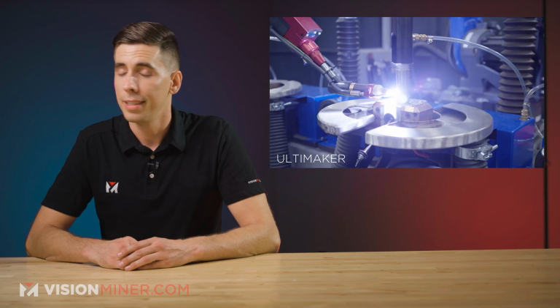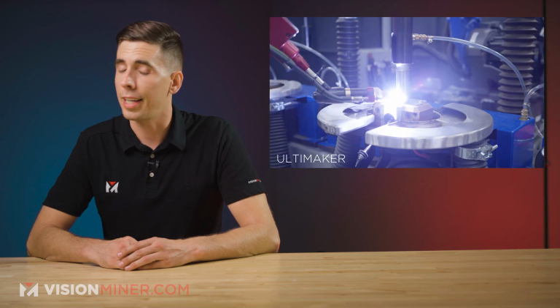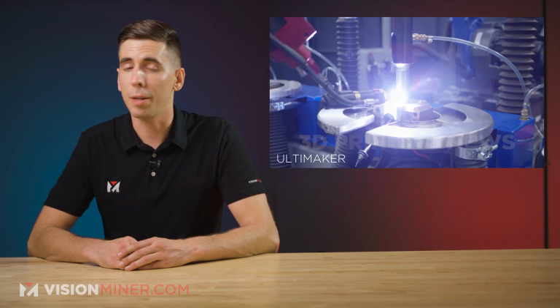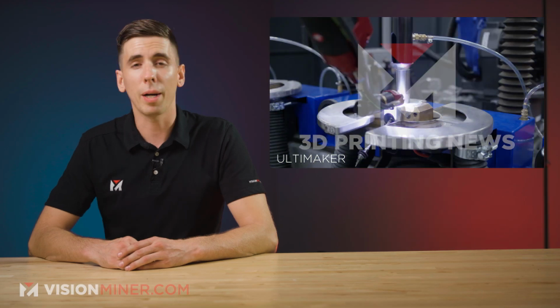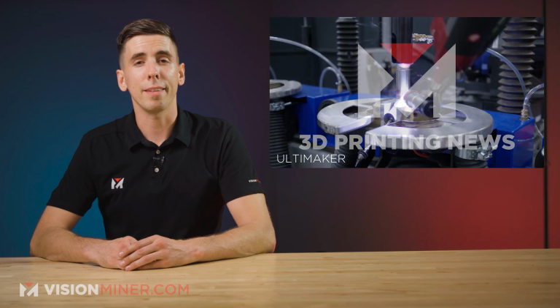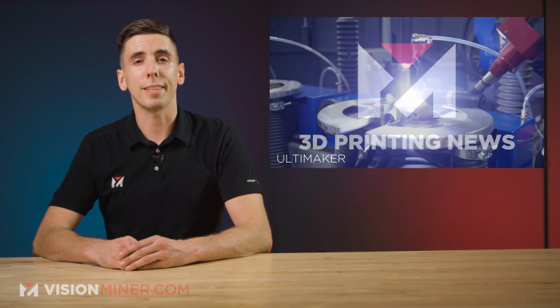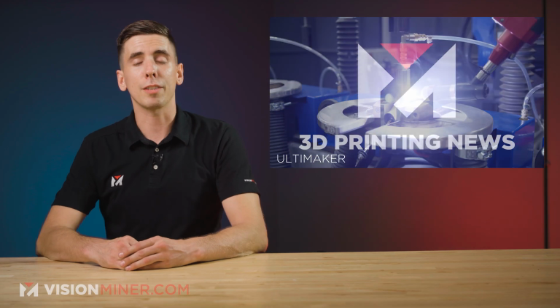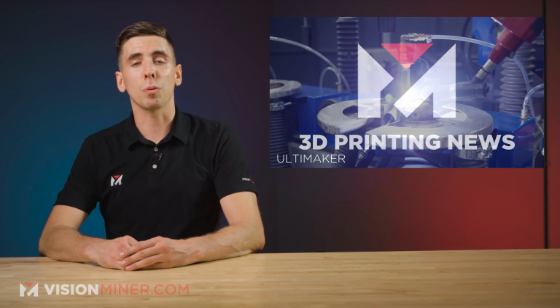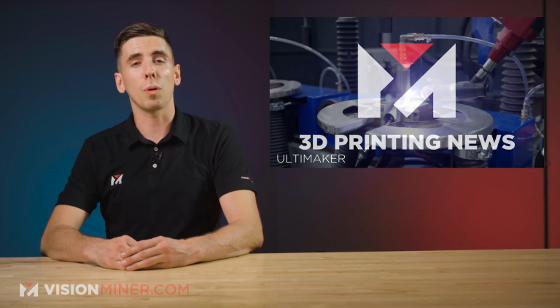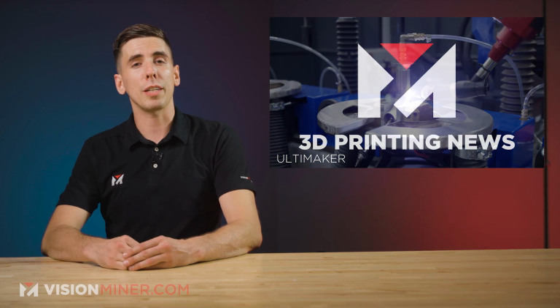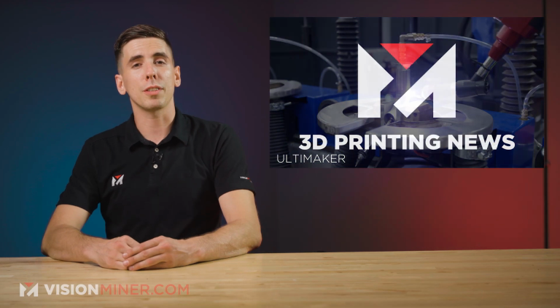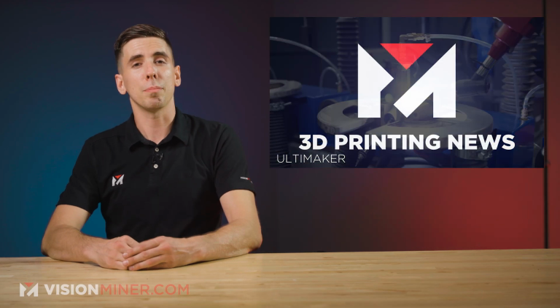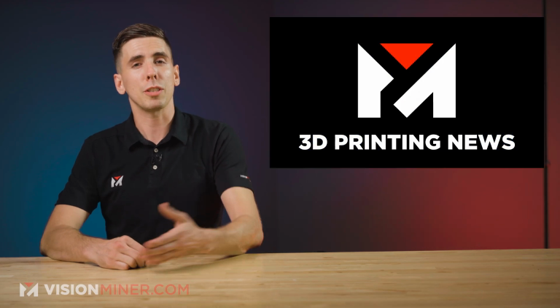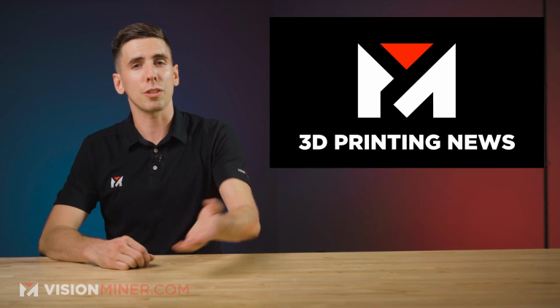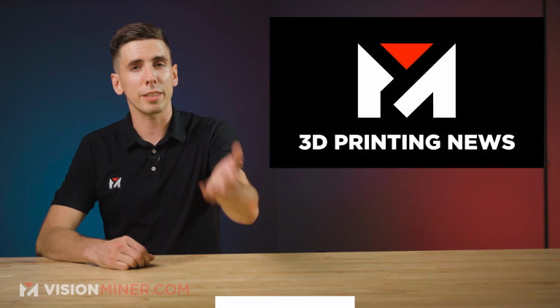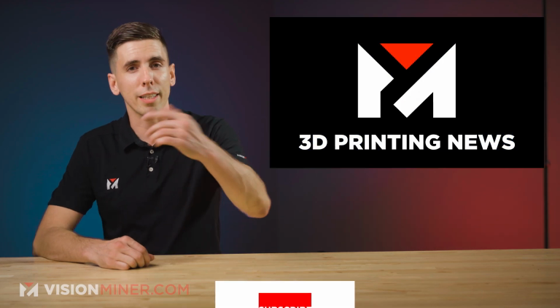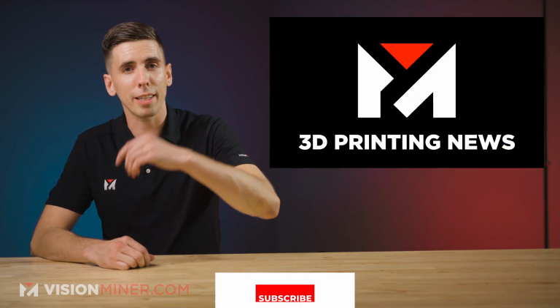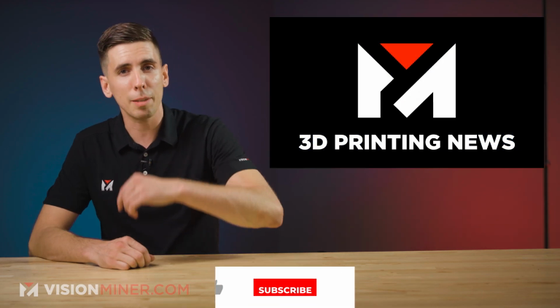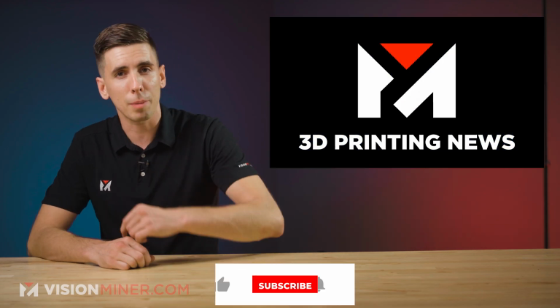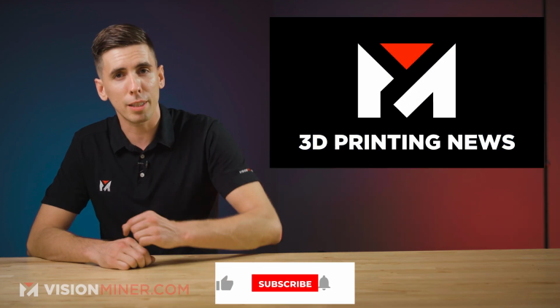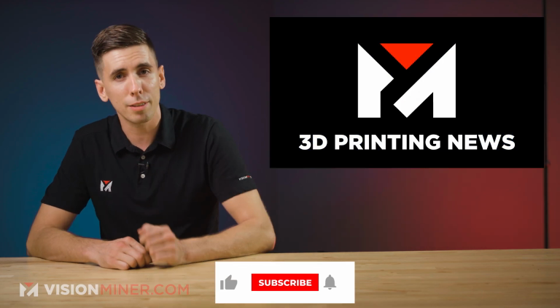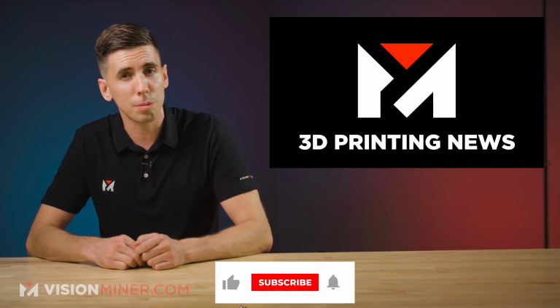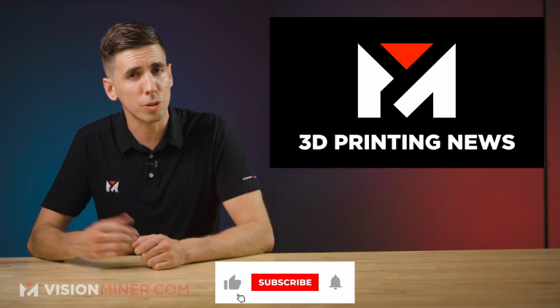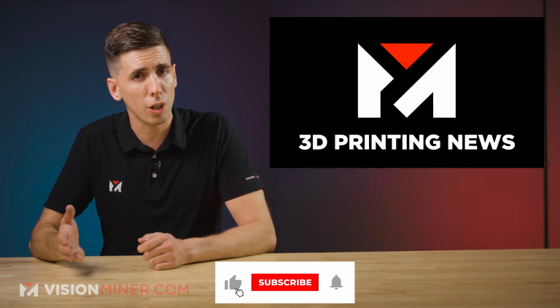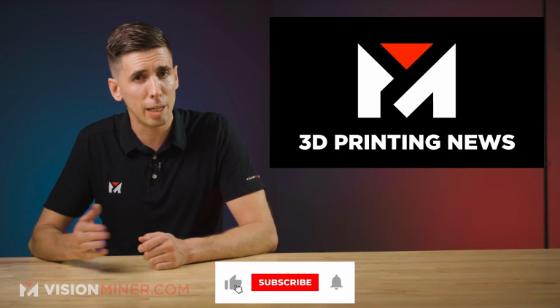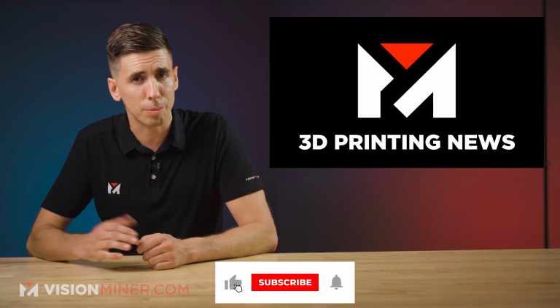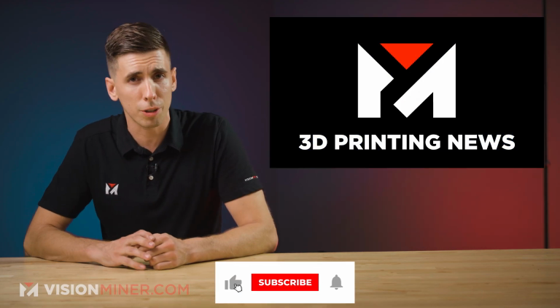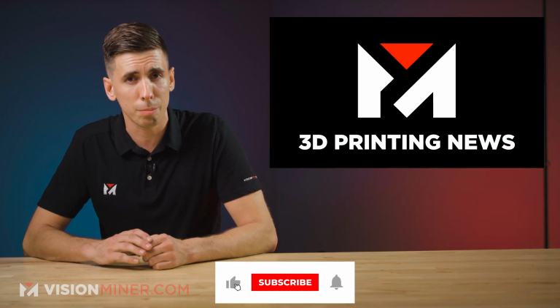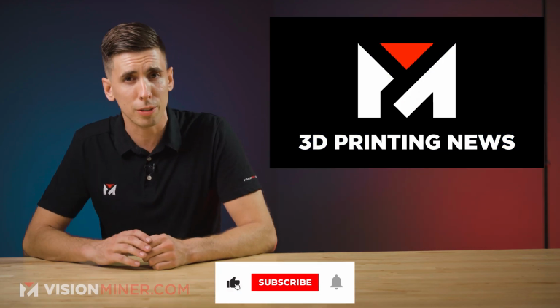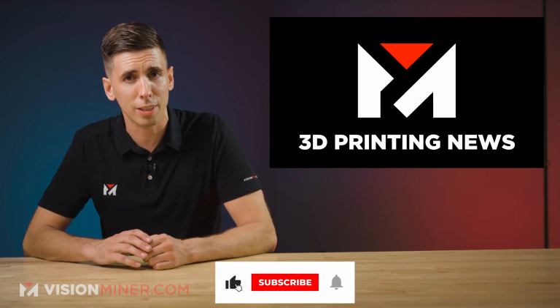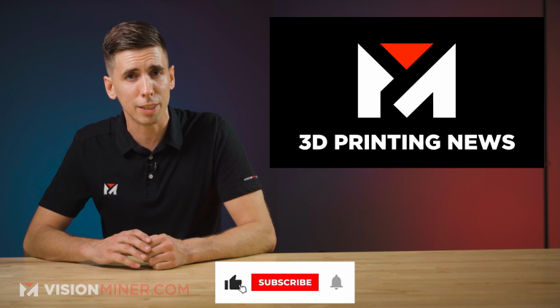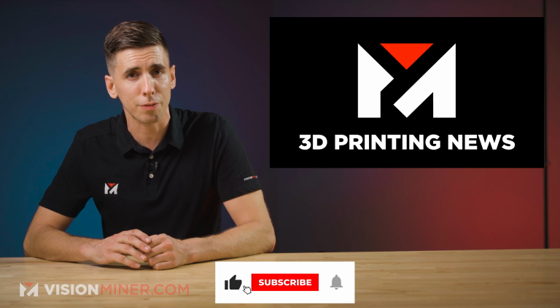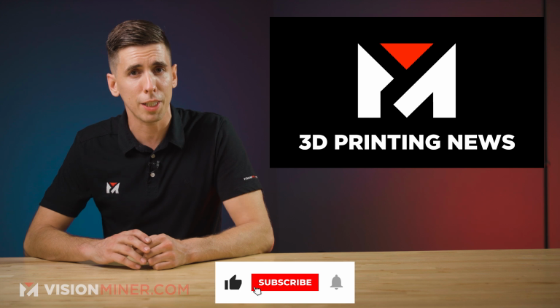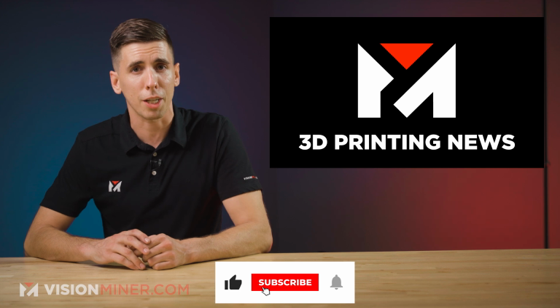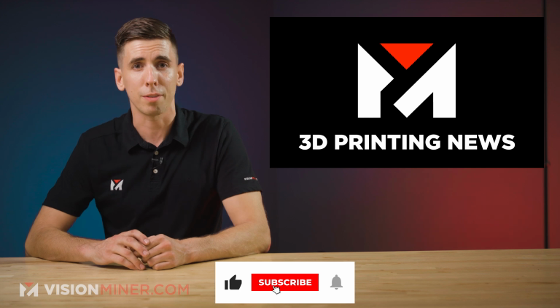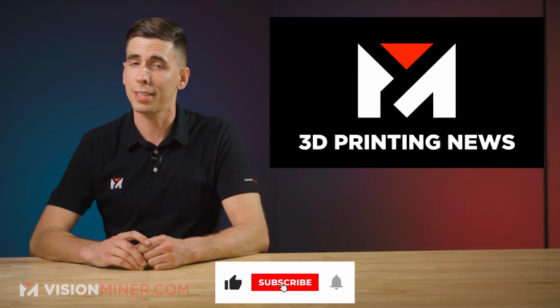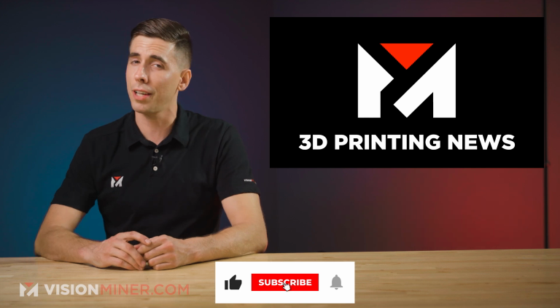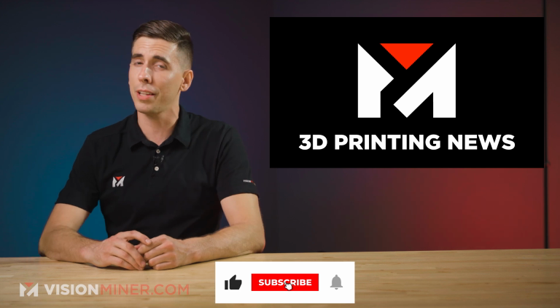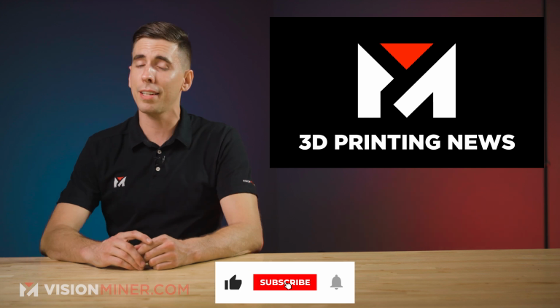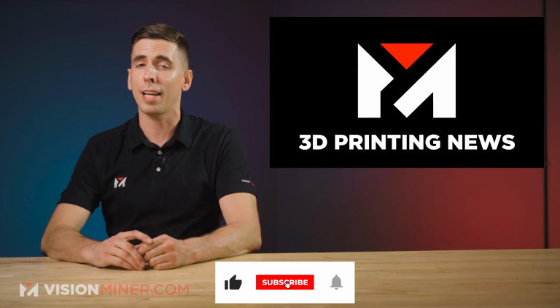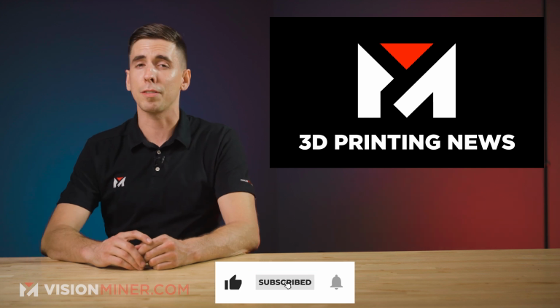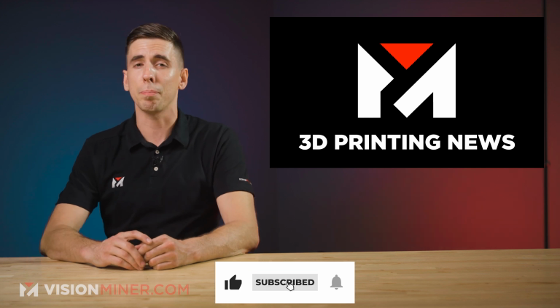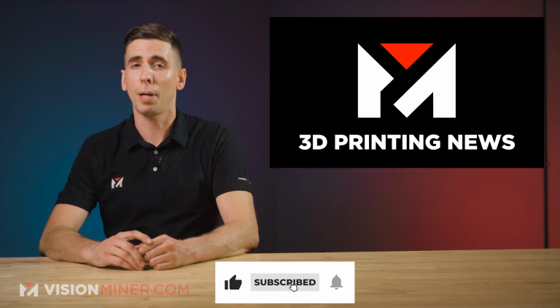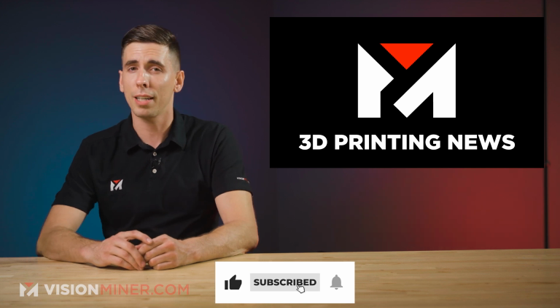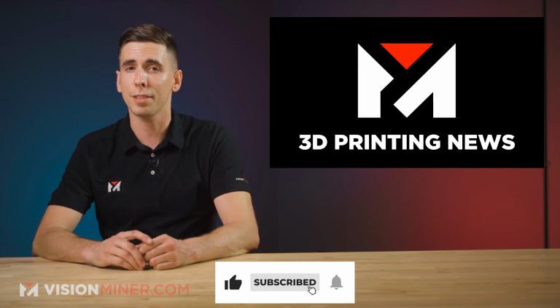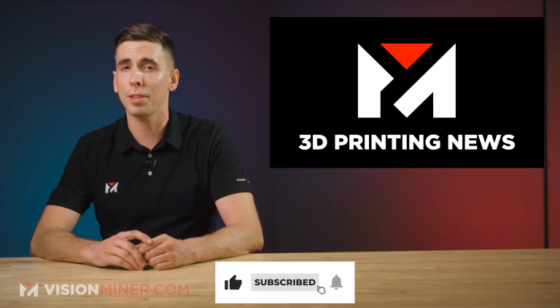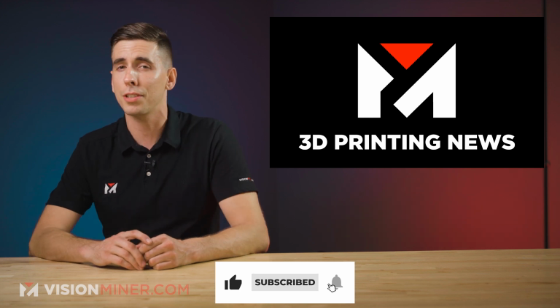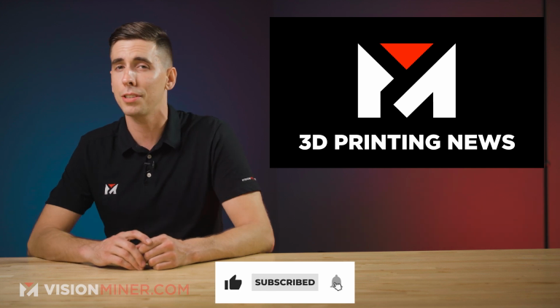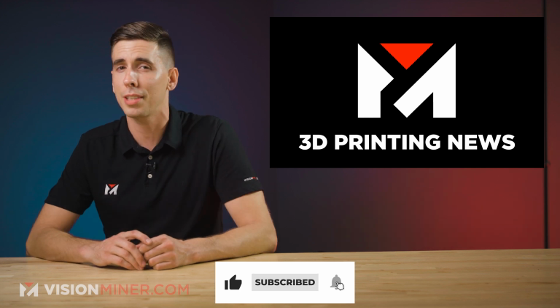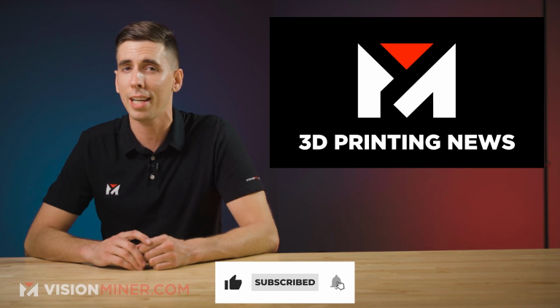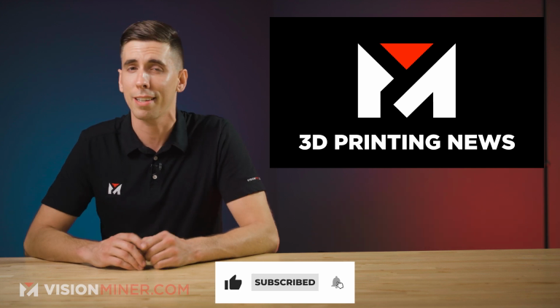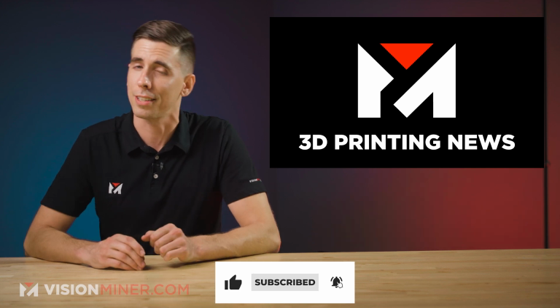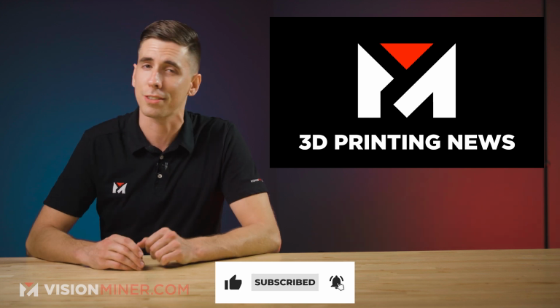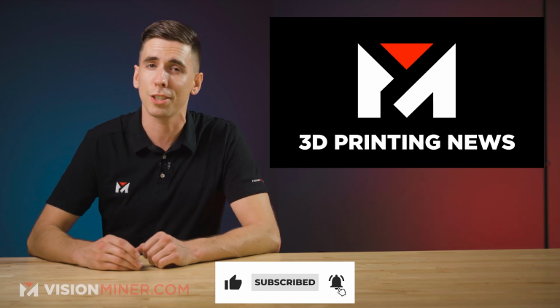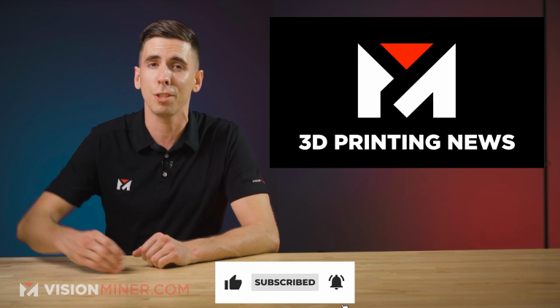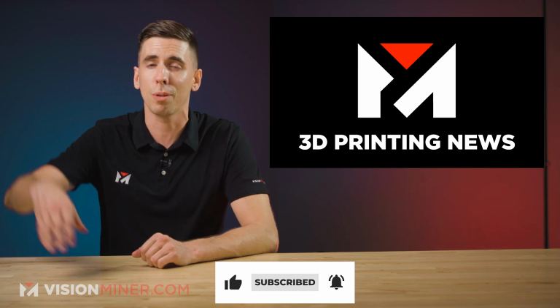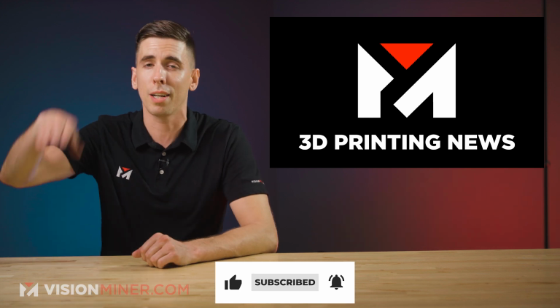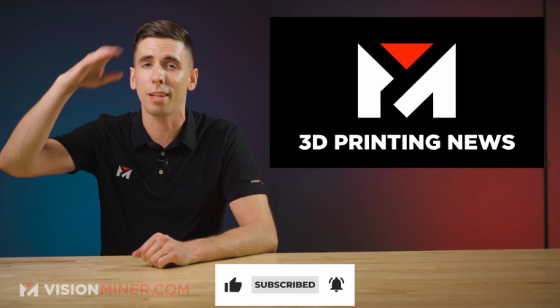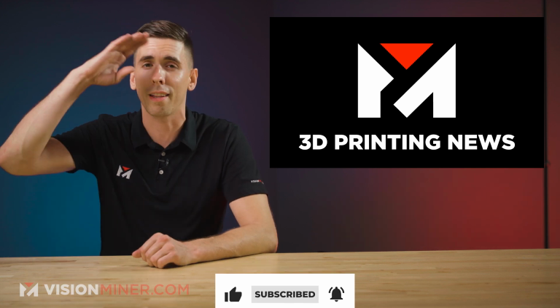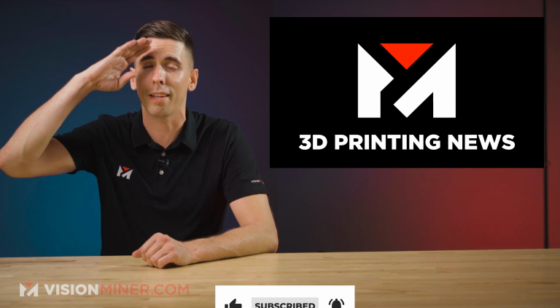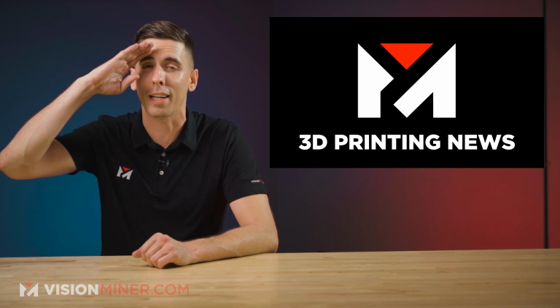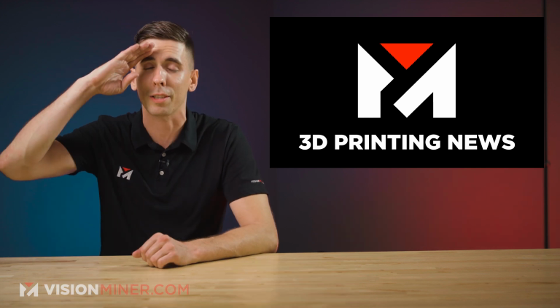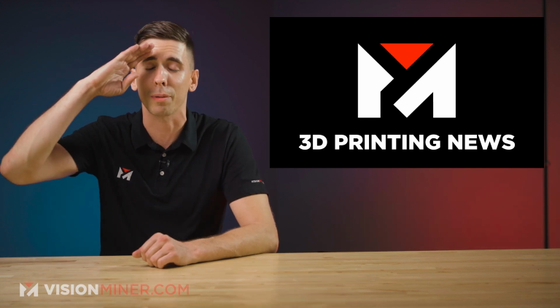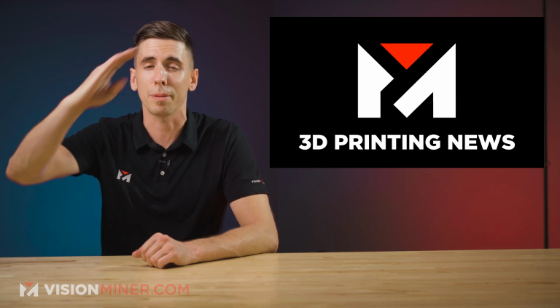Anyway, thanks for watching. Make sure to hit that like button and subscribe so you don't miss the next video. Until then, have a positive rest of your day, and I'll see you on the next one.